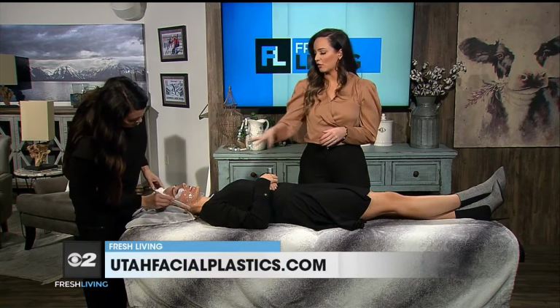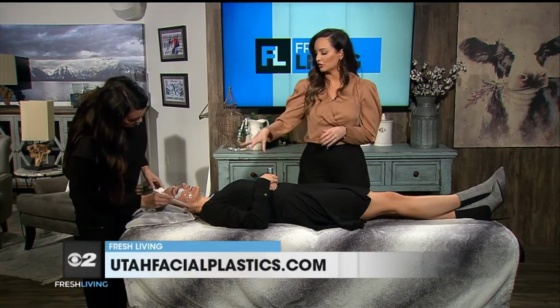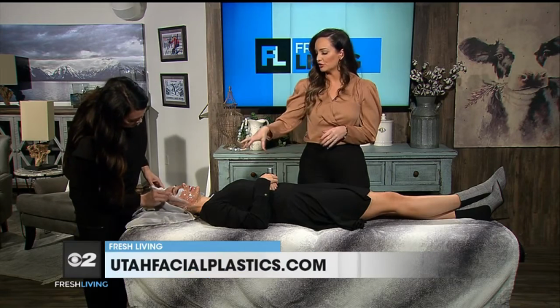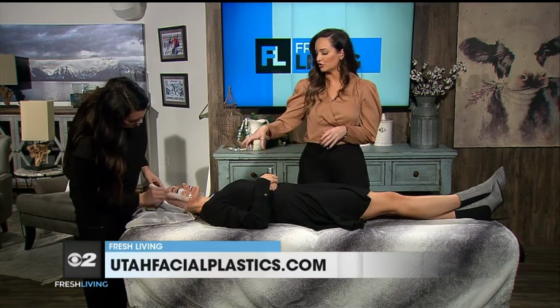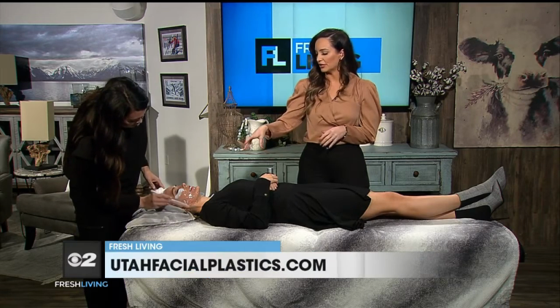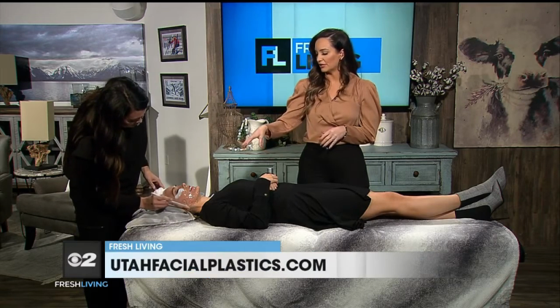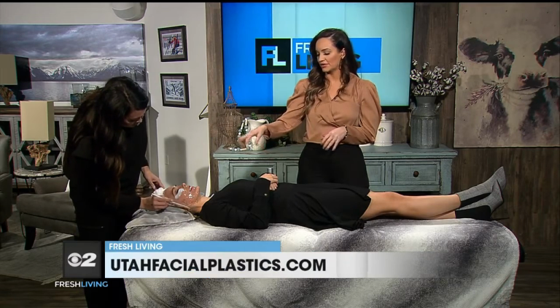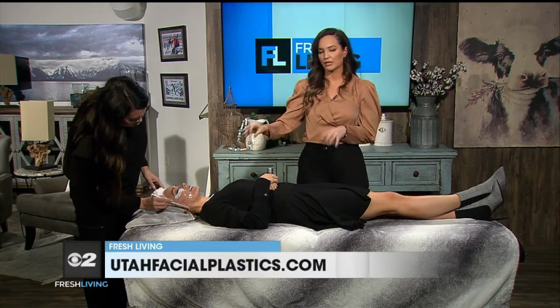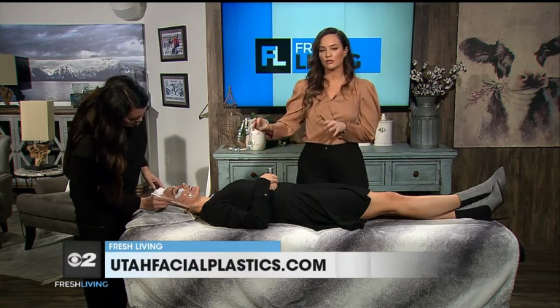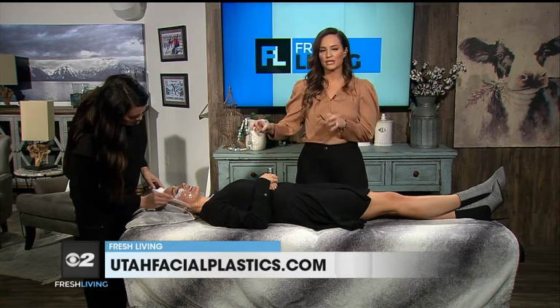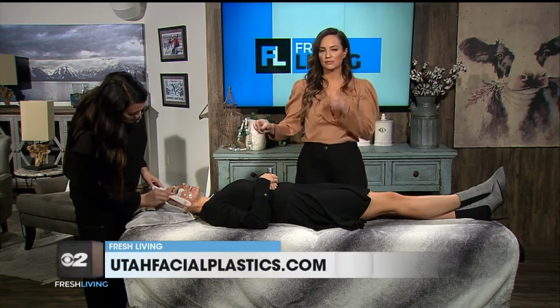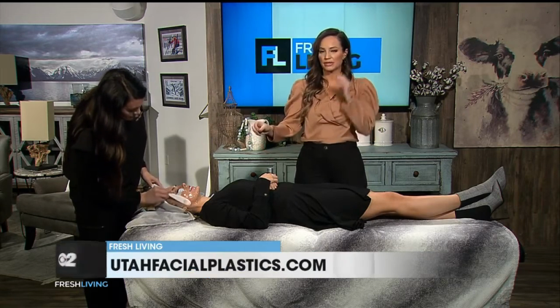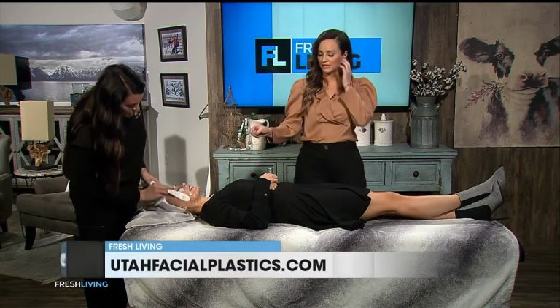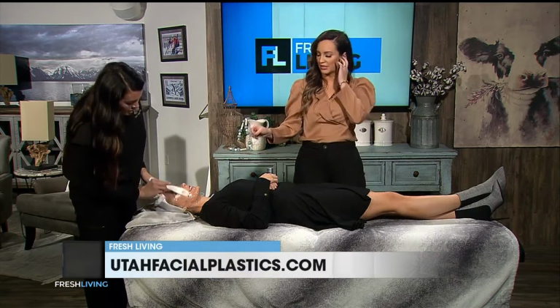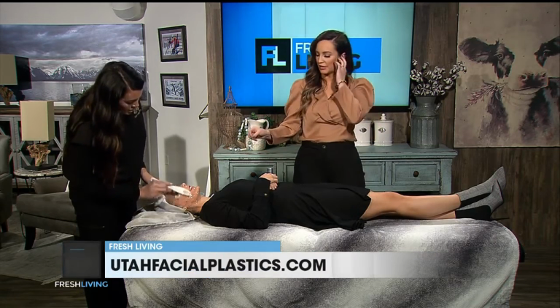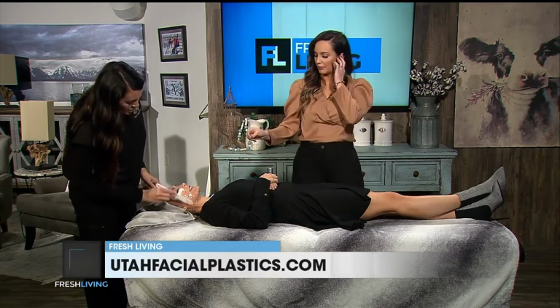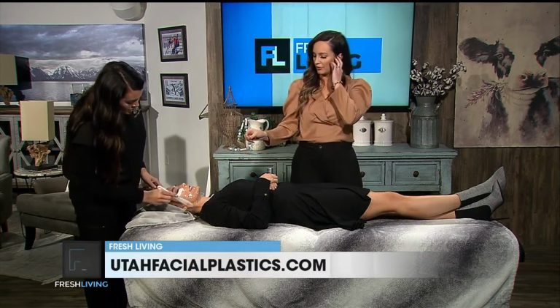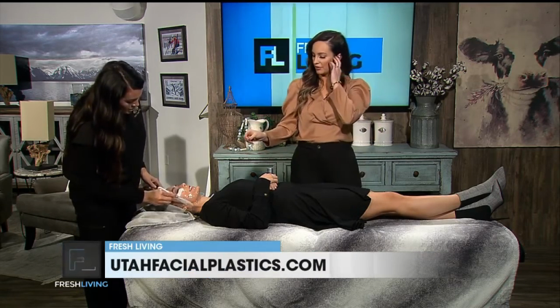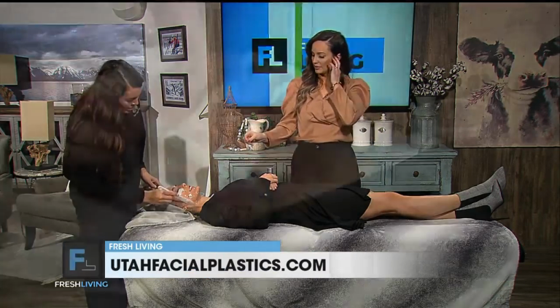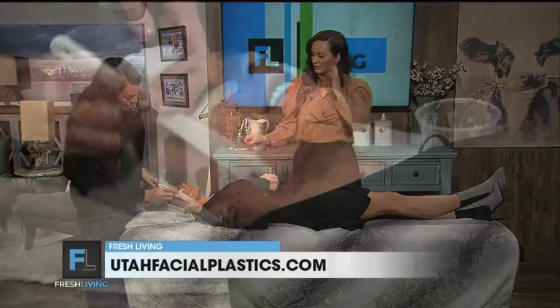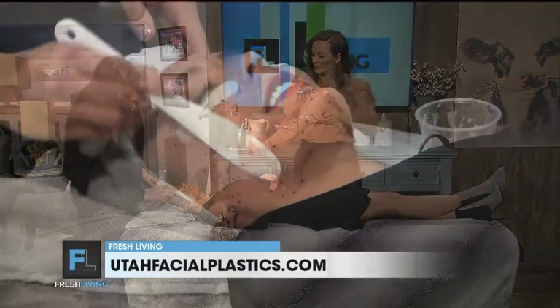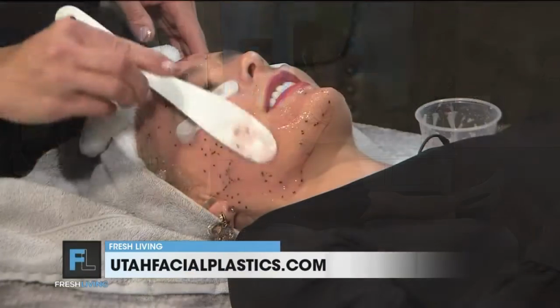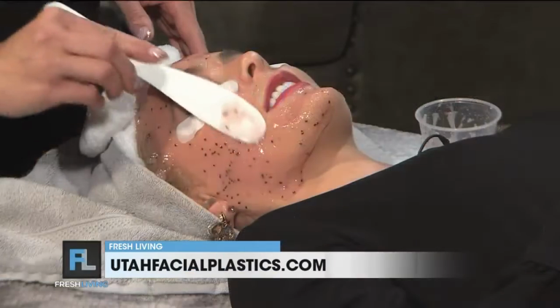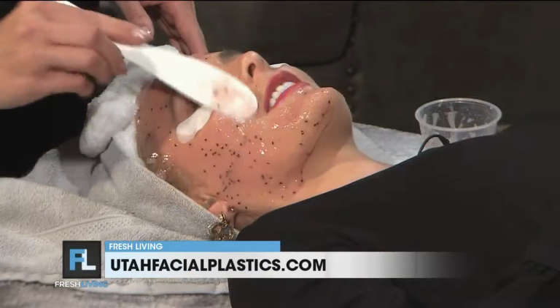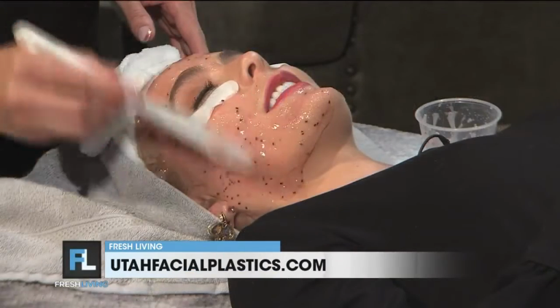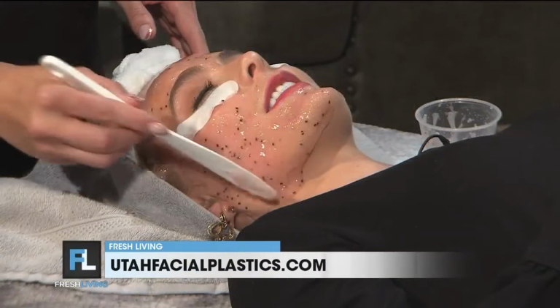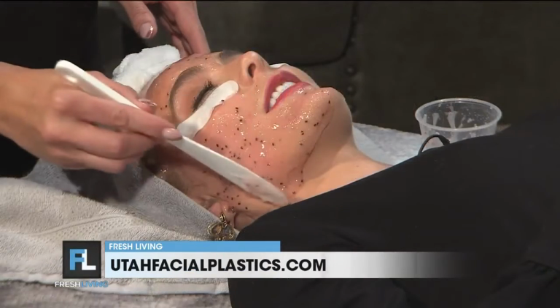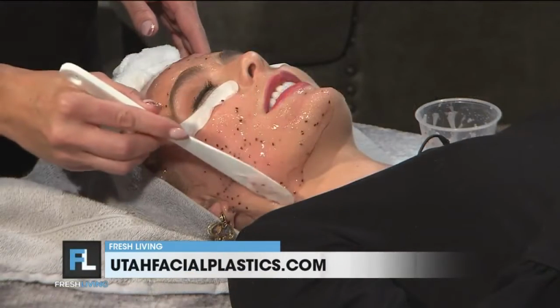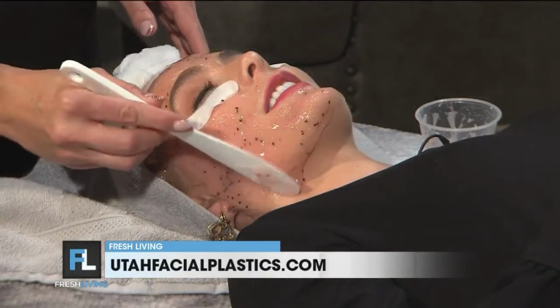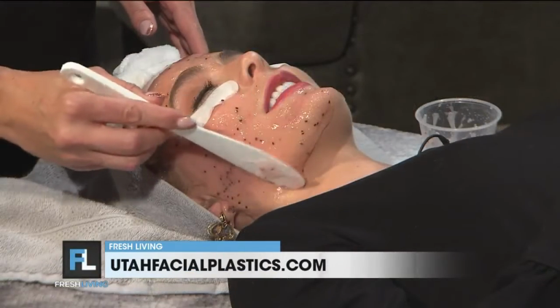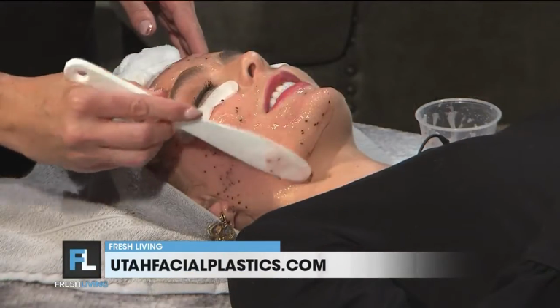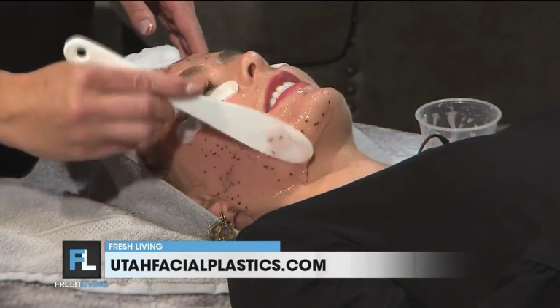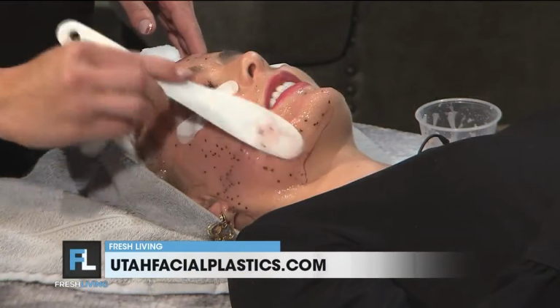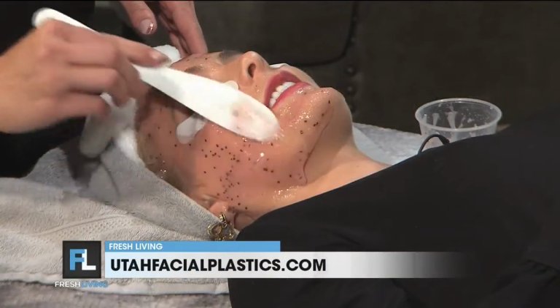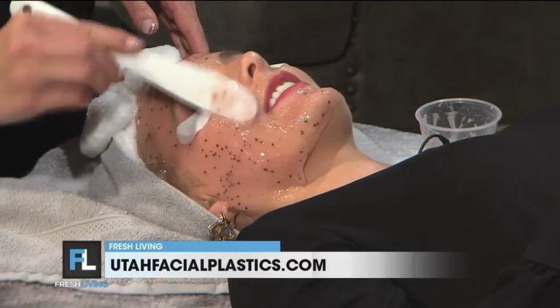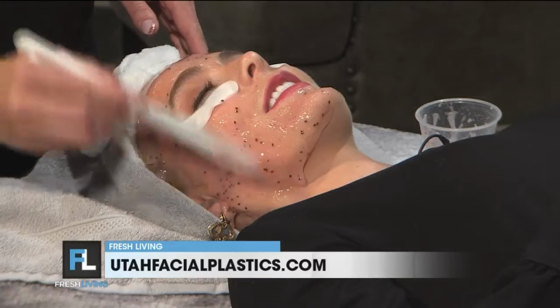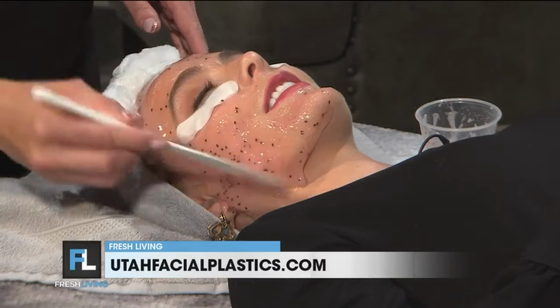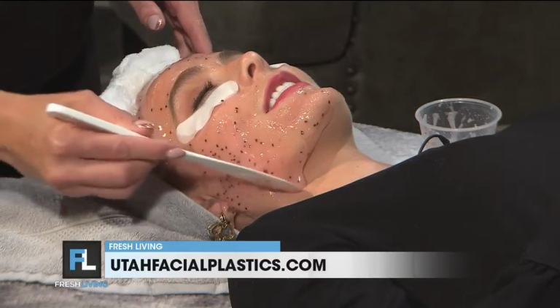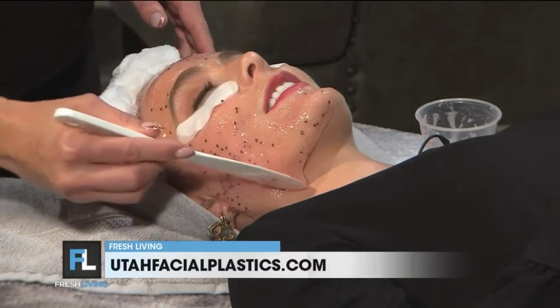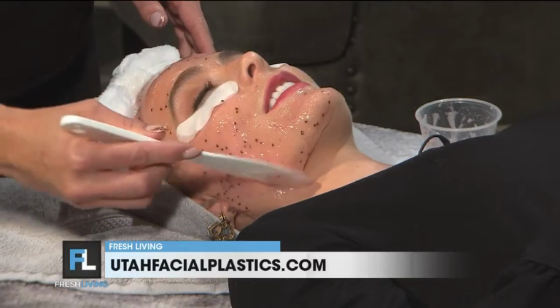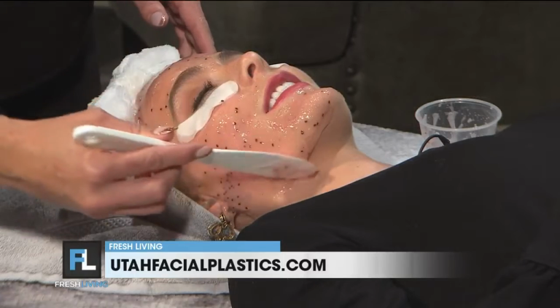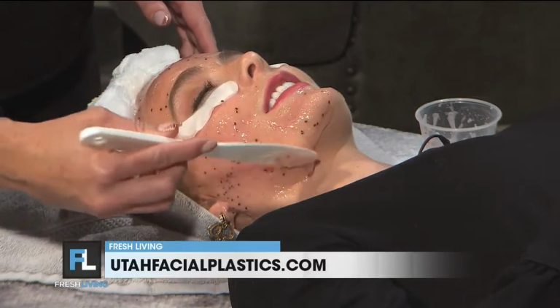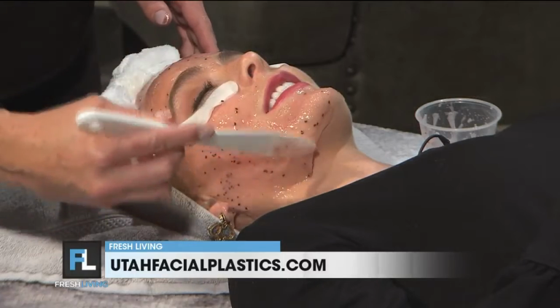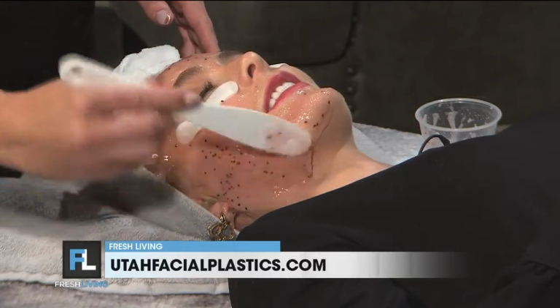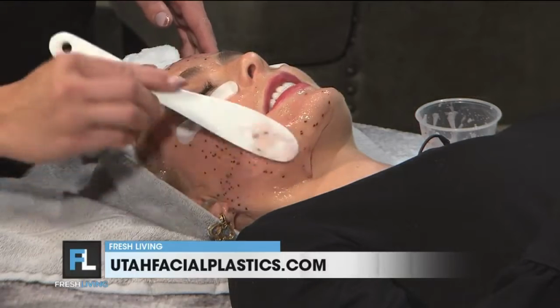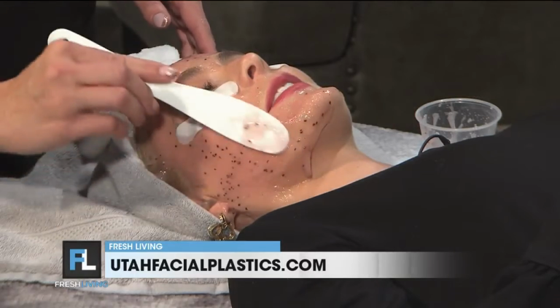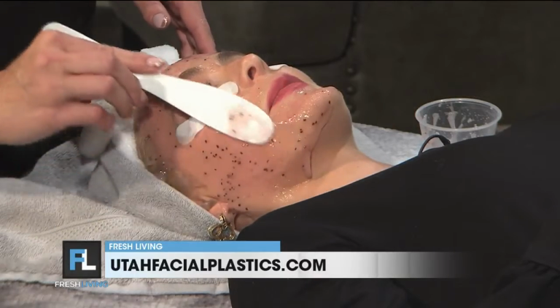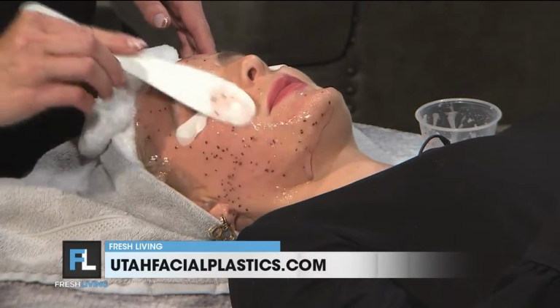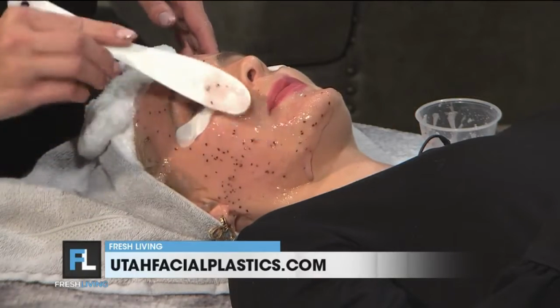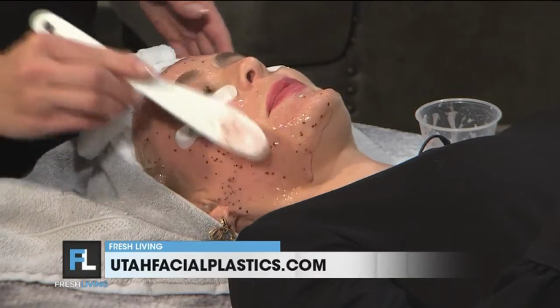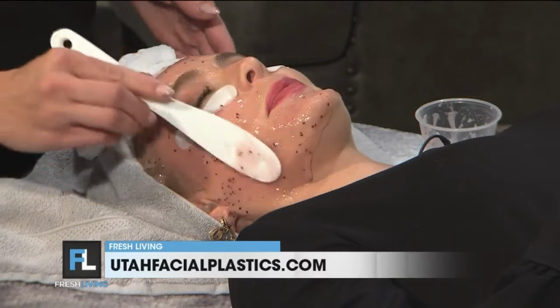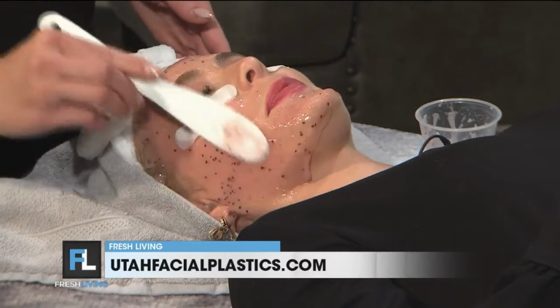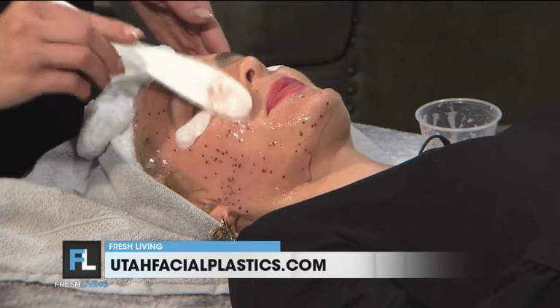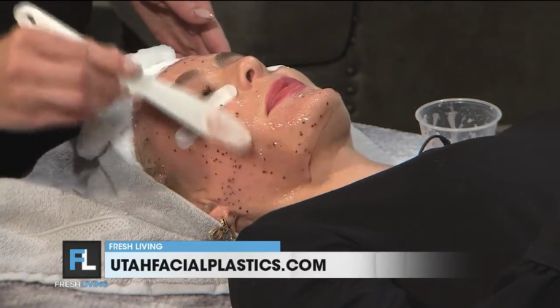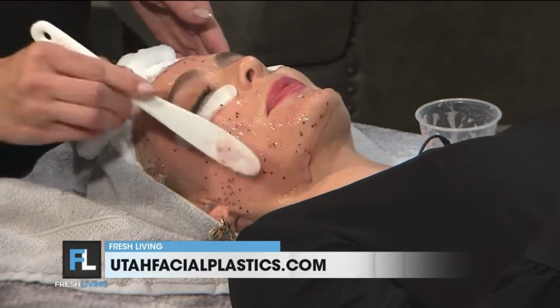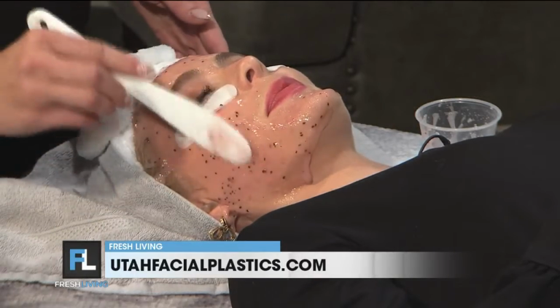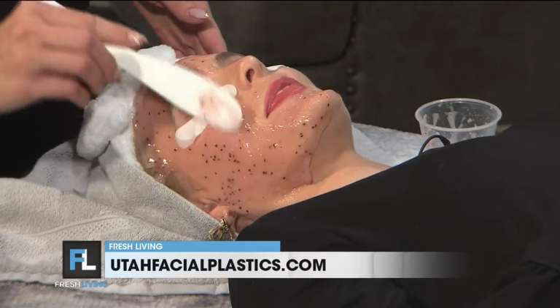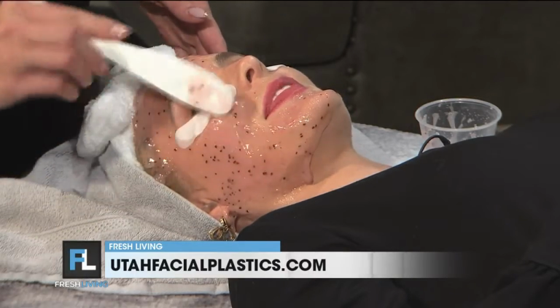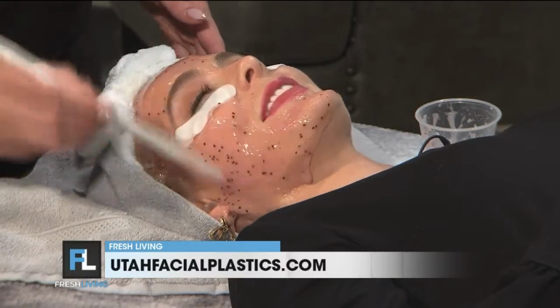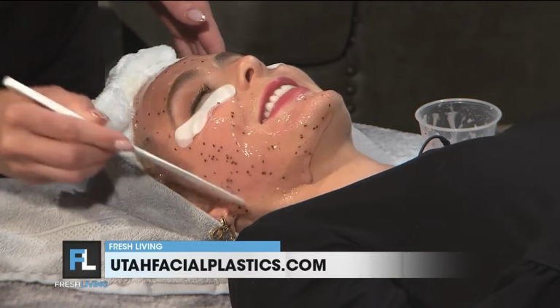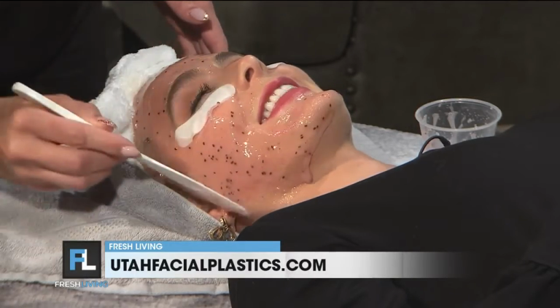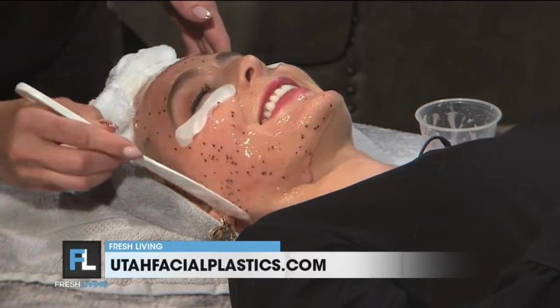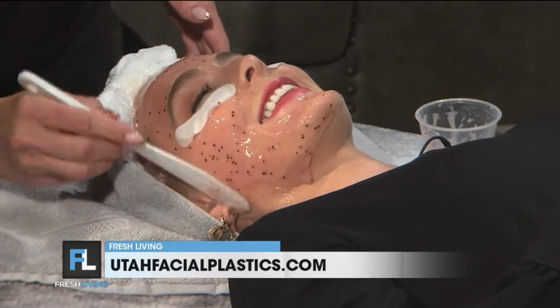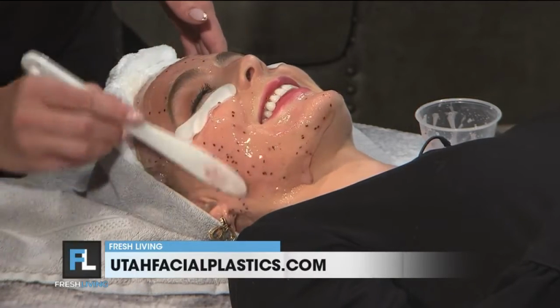How long do you usually leave this on? I know it takes a minute to set. We'll leave it on for about five to ten minutes and then we peel it off — slowly peel it off.